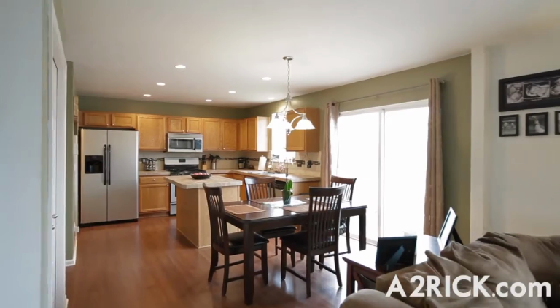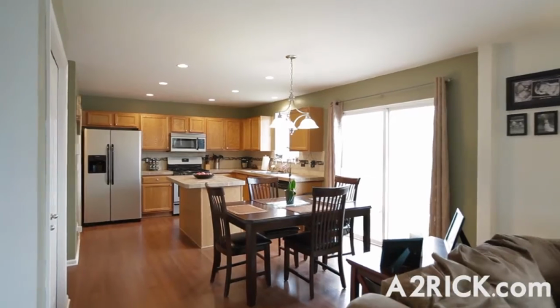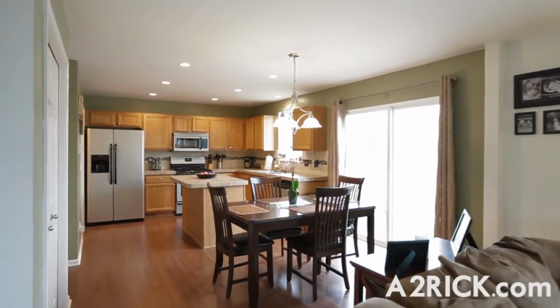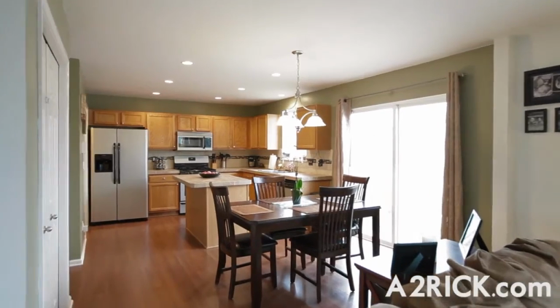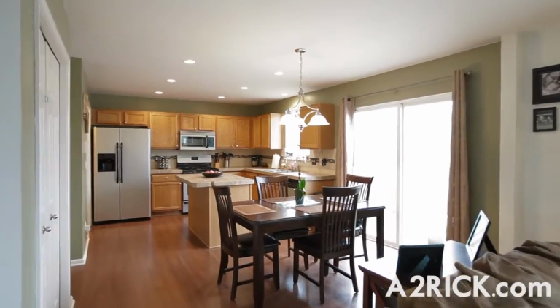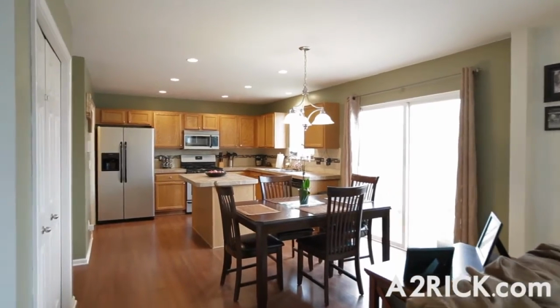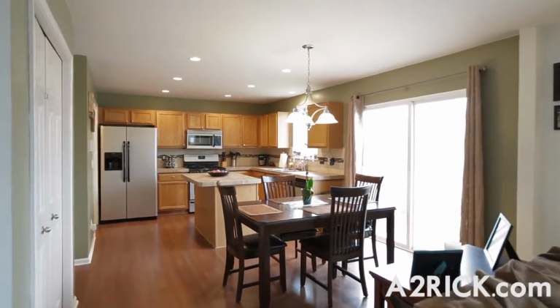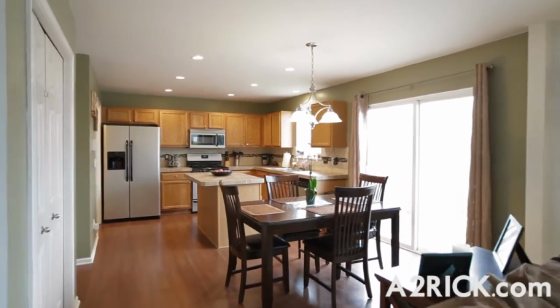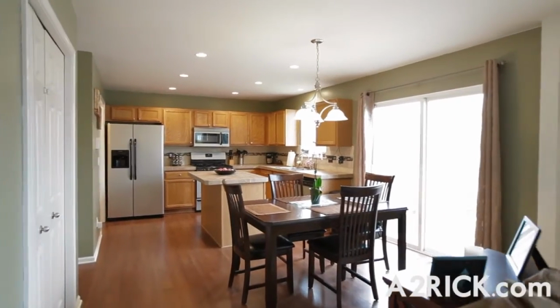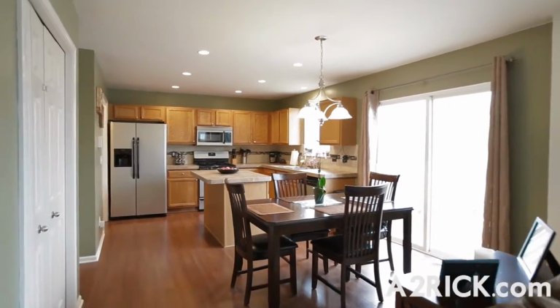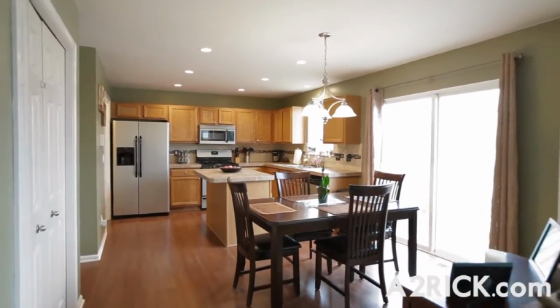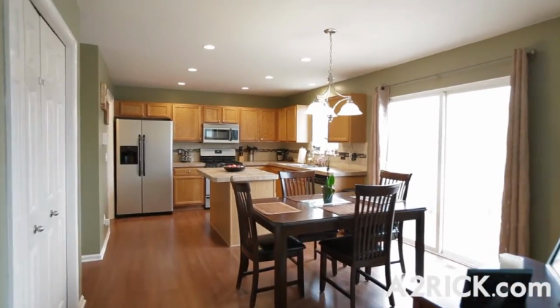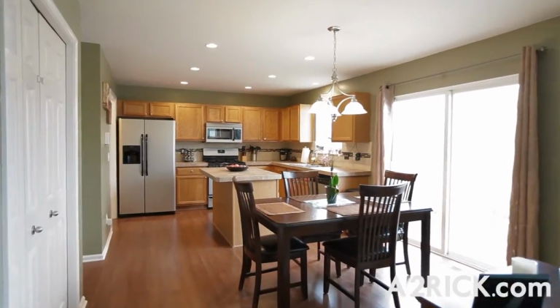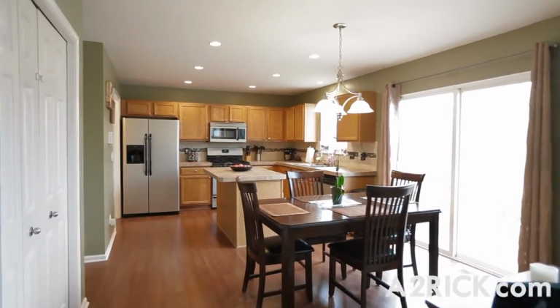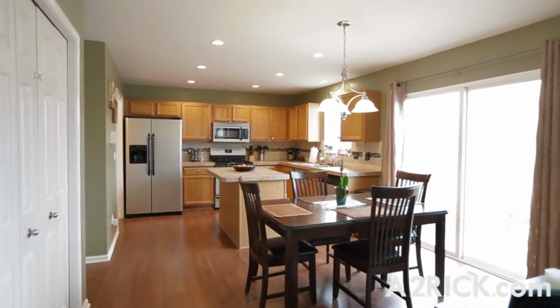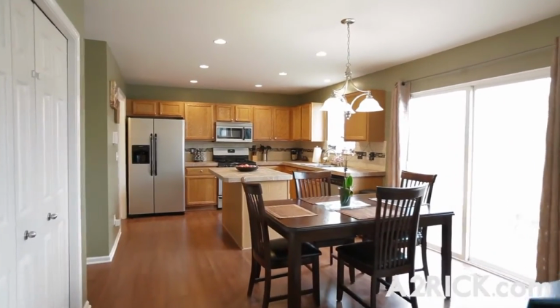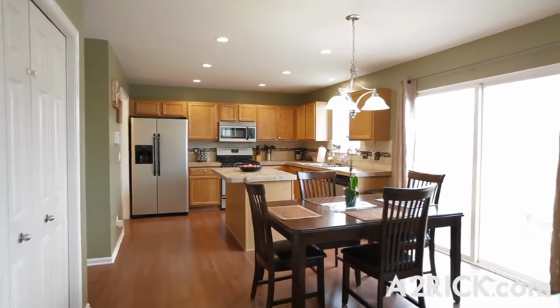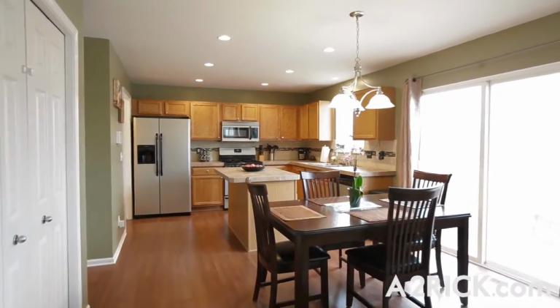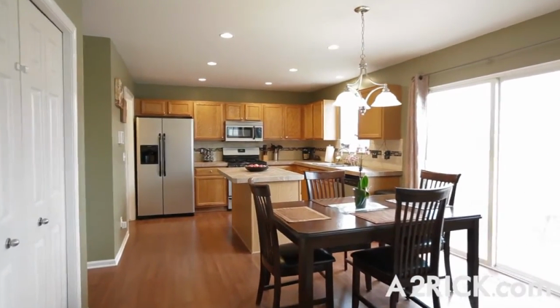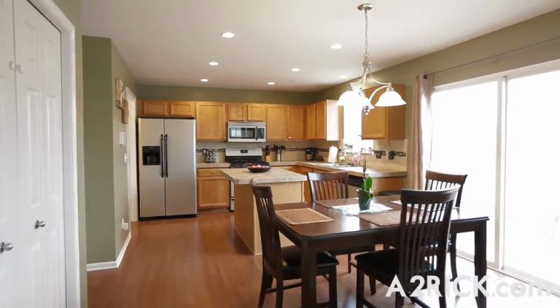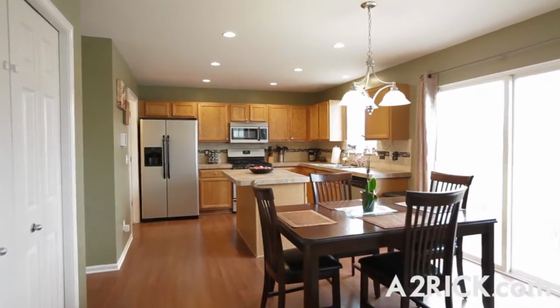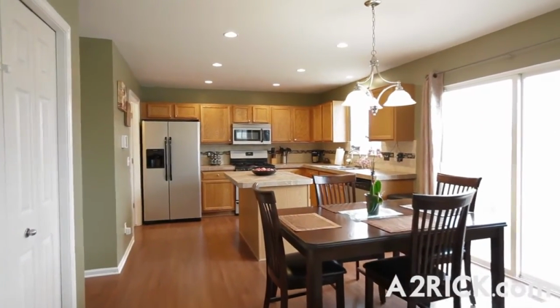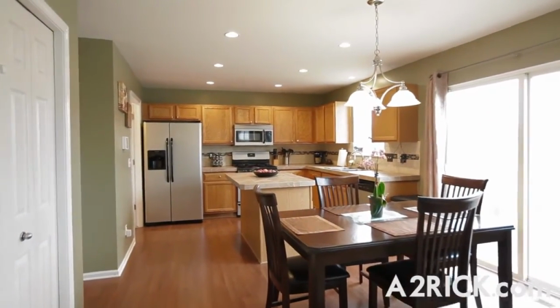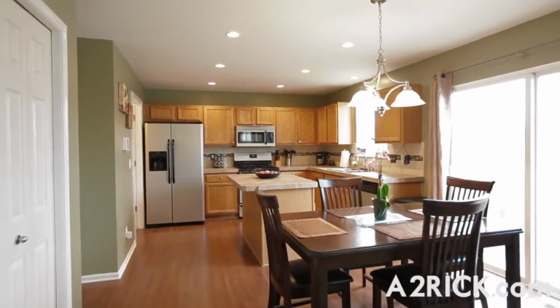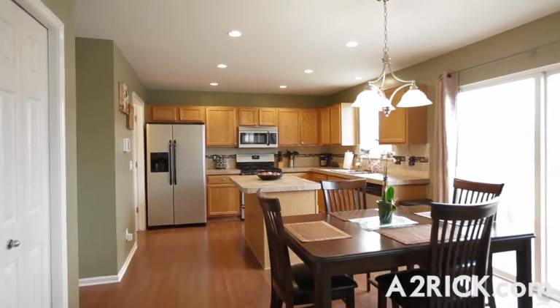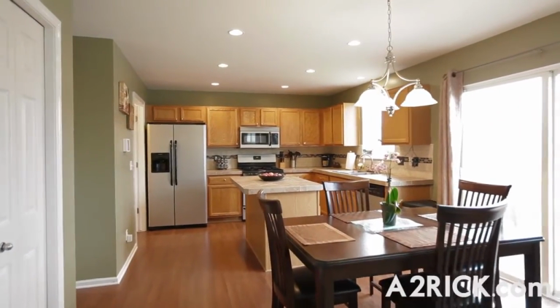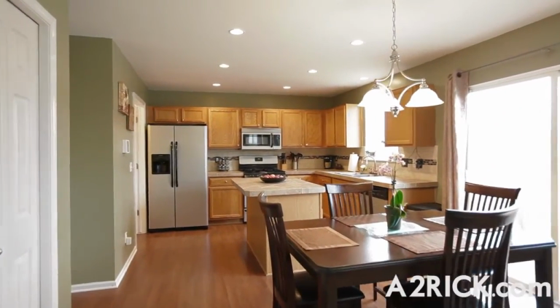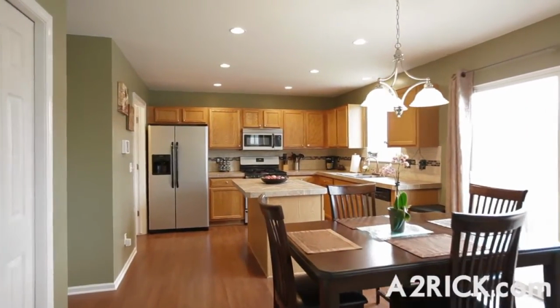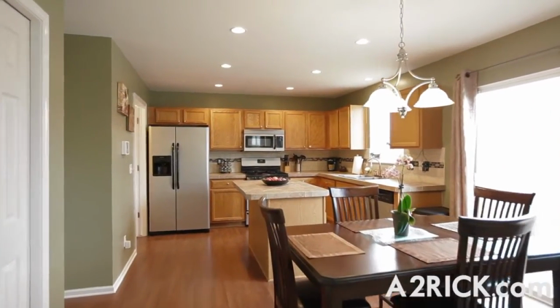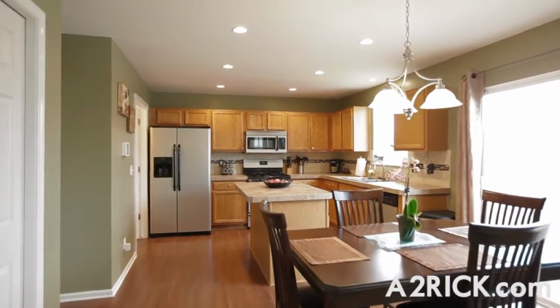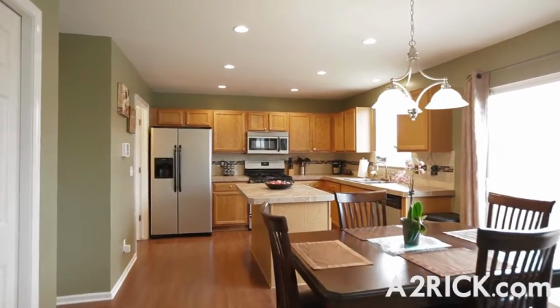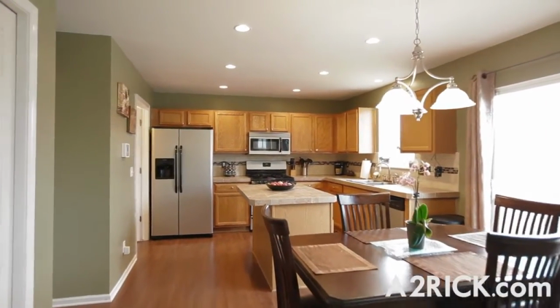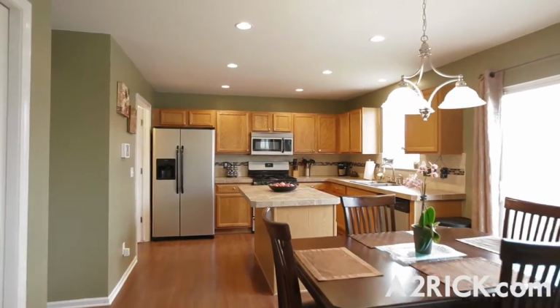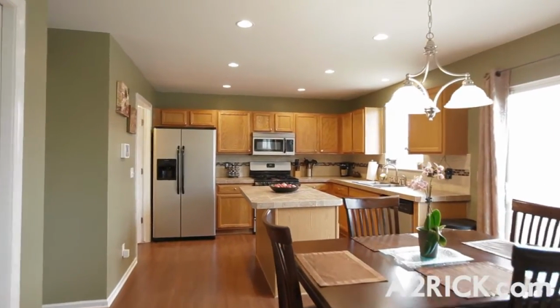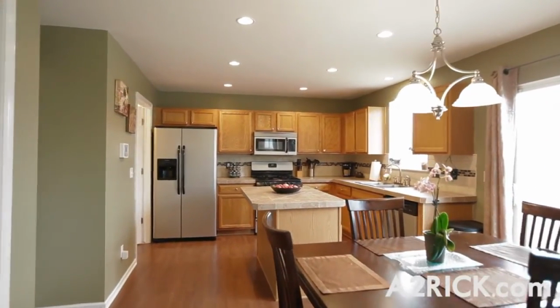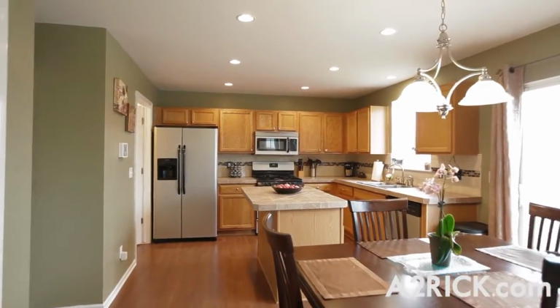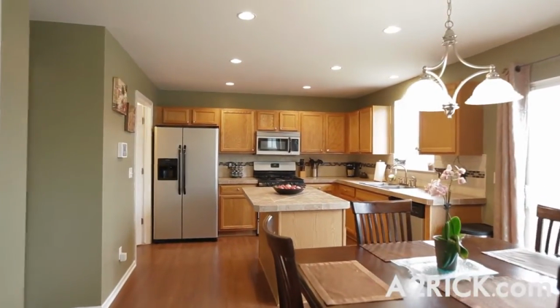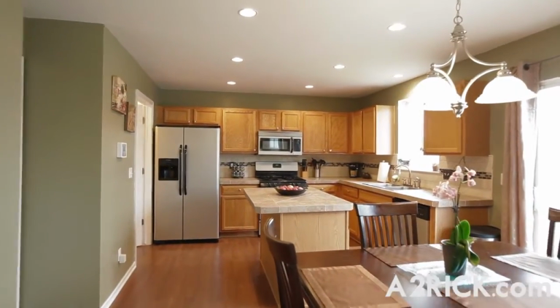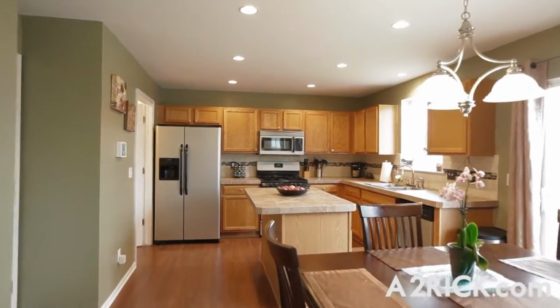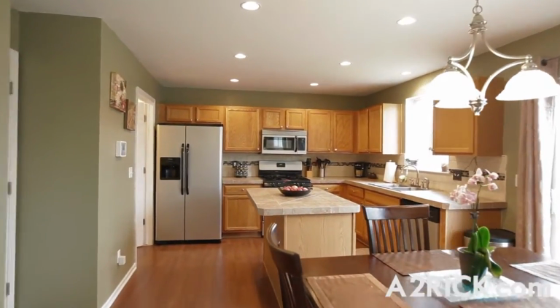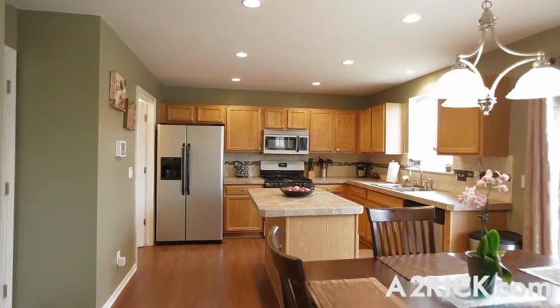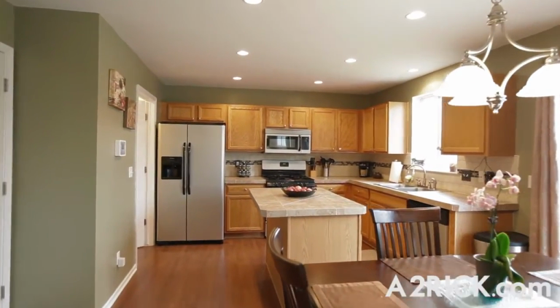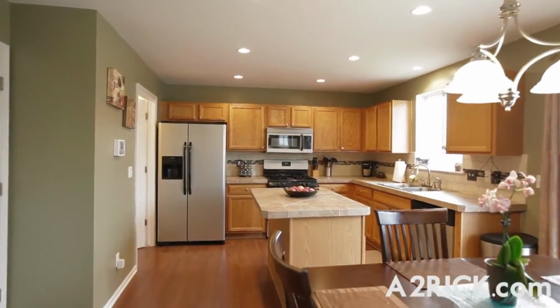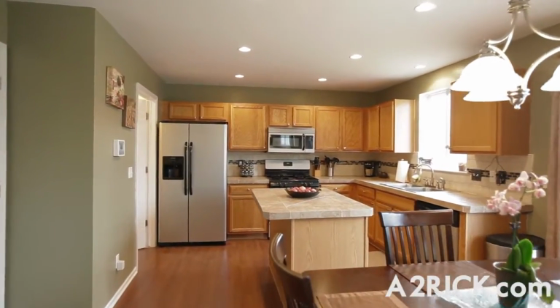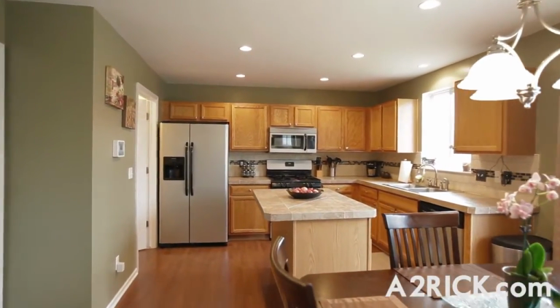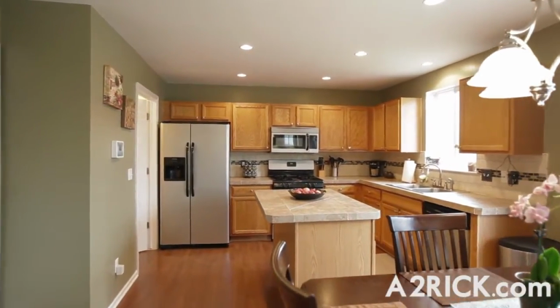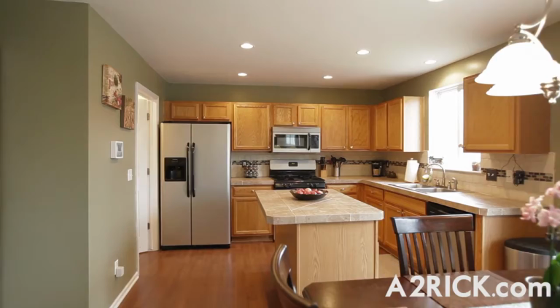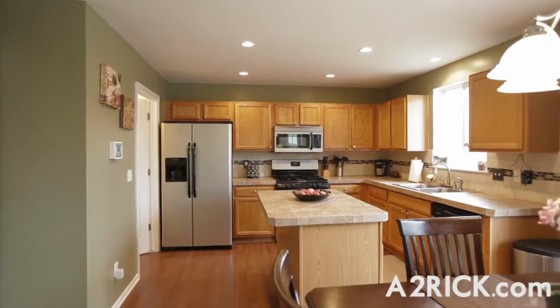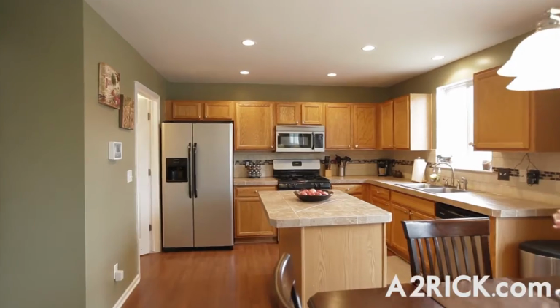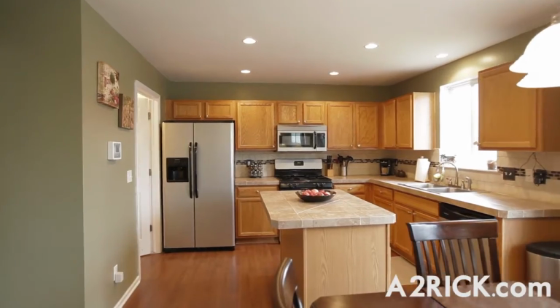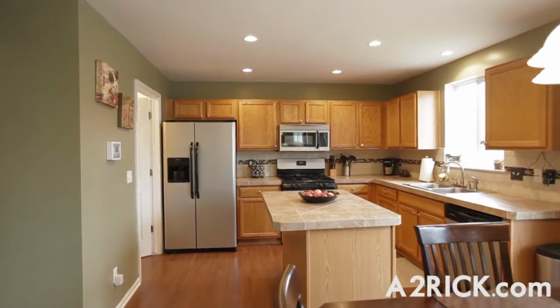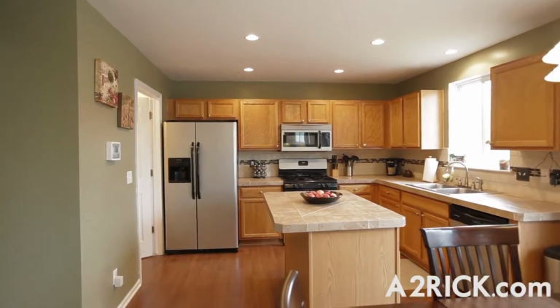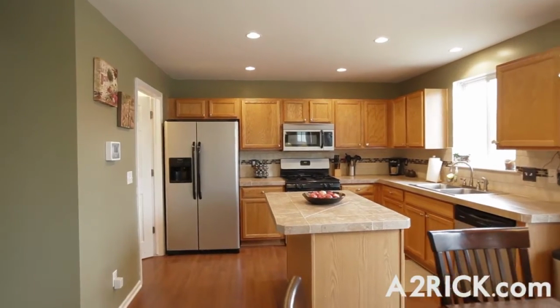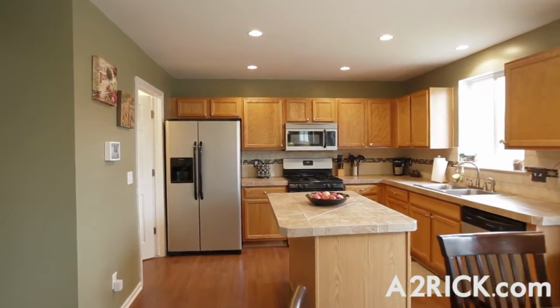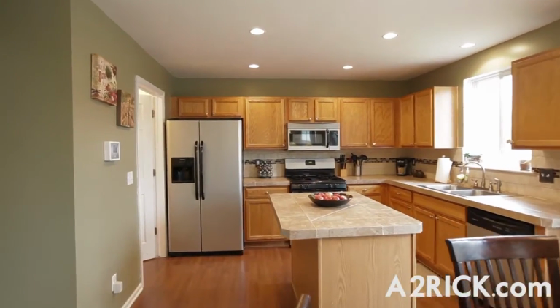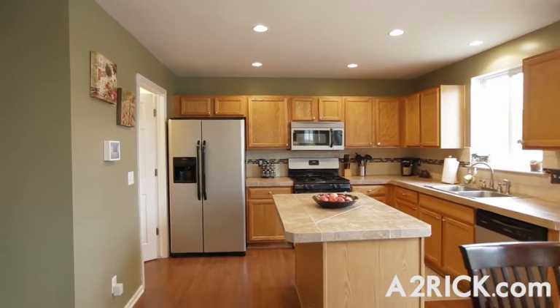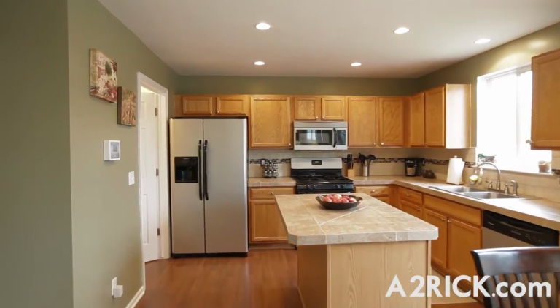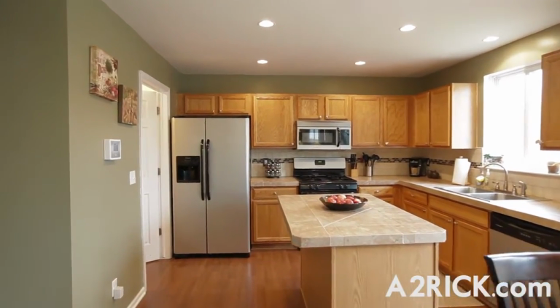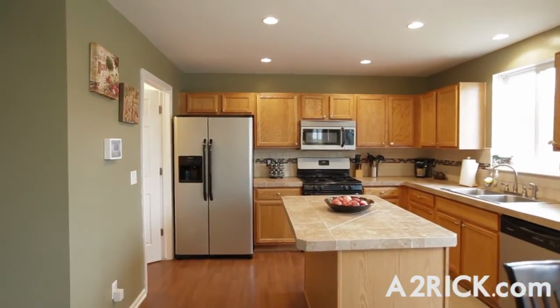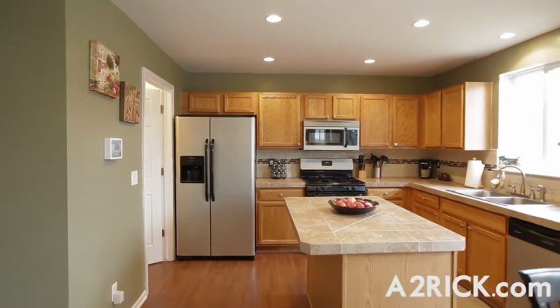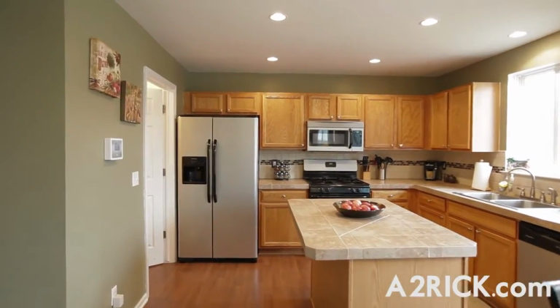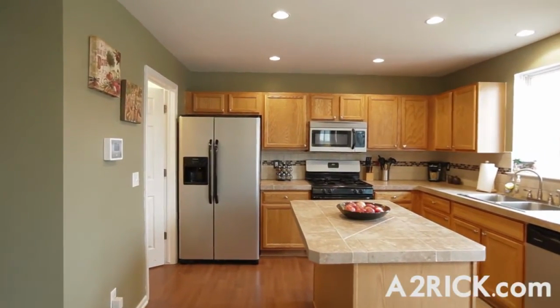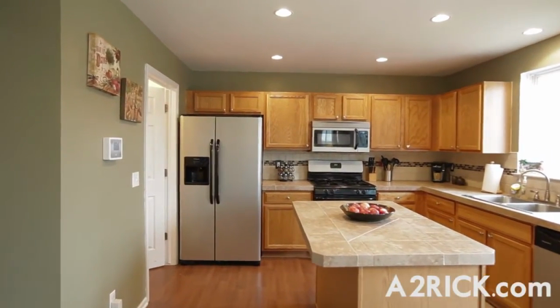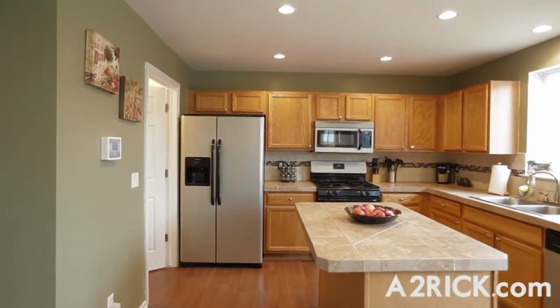Additional updates and features include new paint and window treatments throughout the home. On the northwest side of the main floor, you'll find the kitchen and breakfast nook, which features new appliances and expansive ceramic countertops.